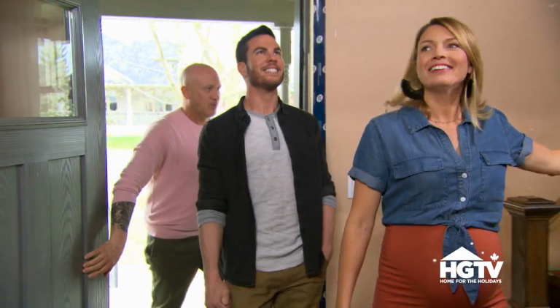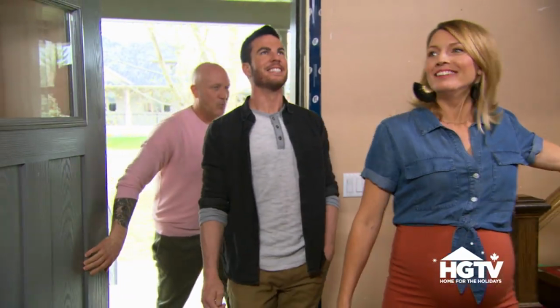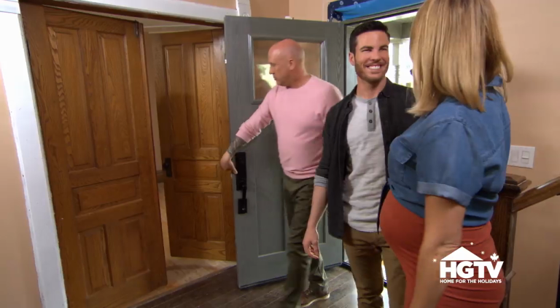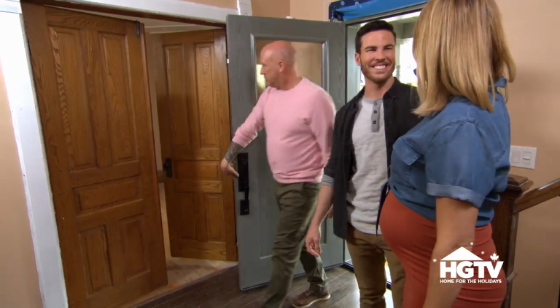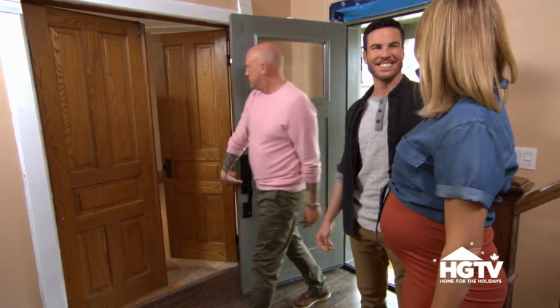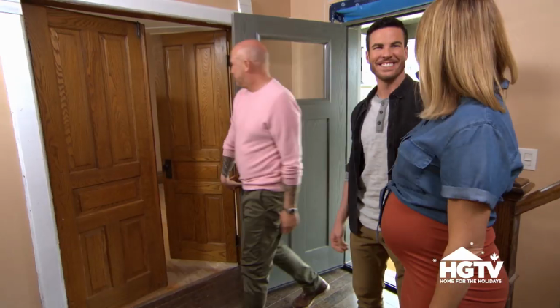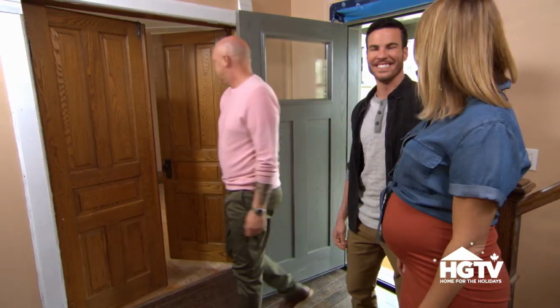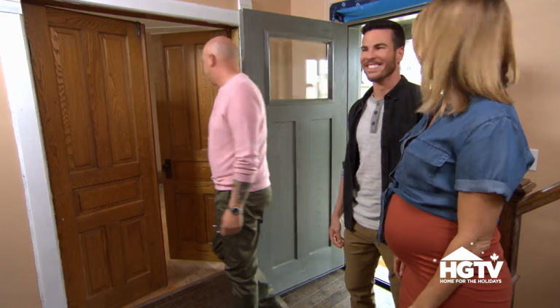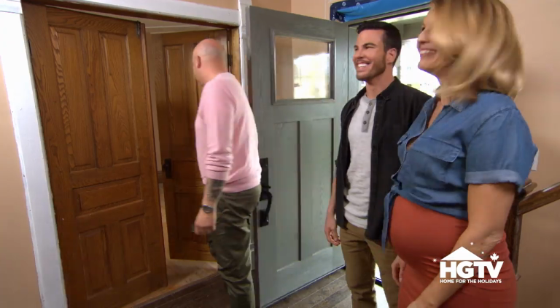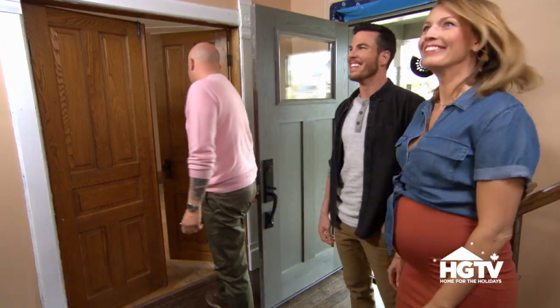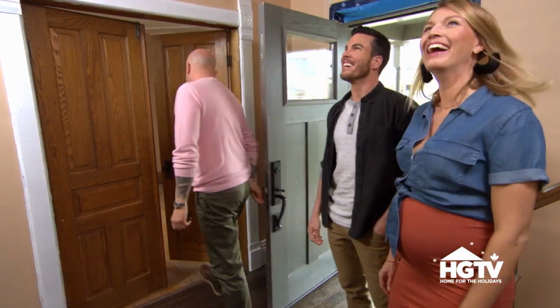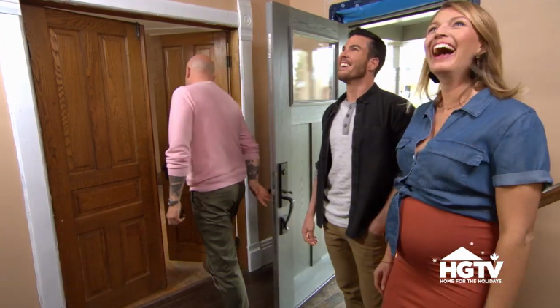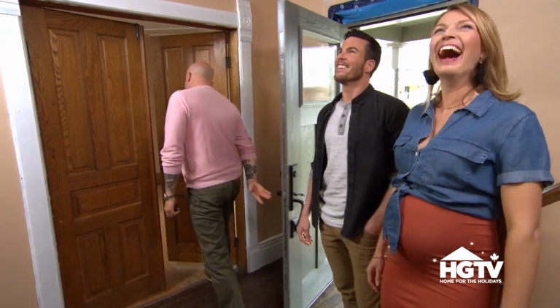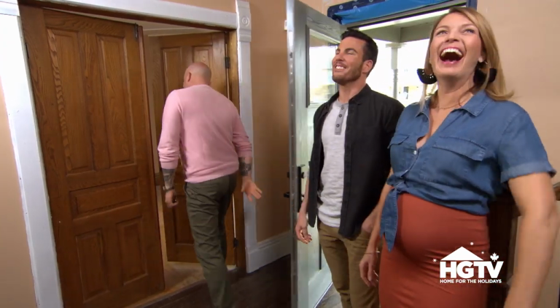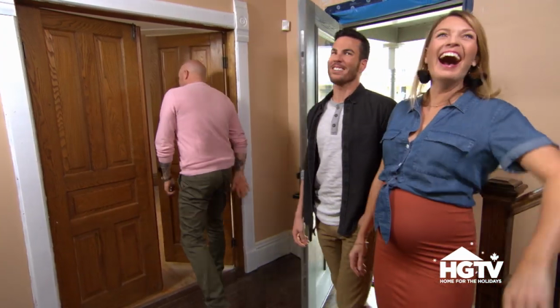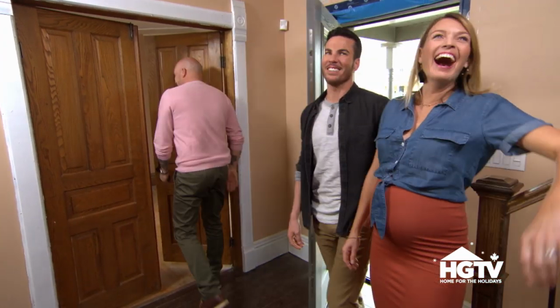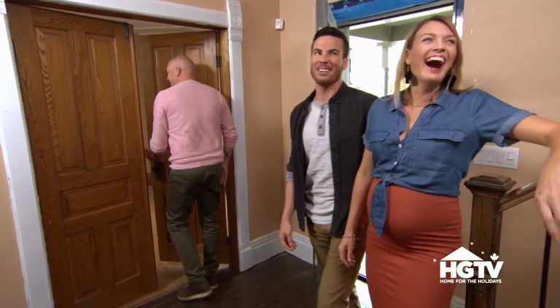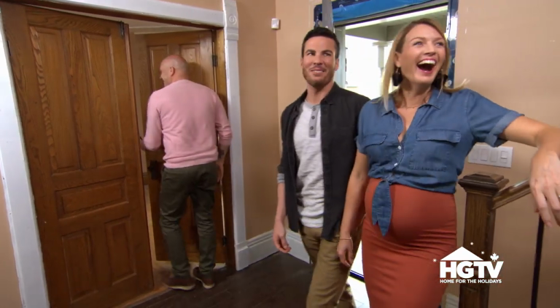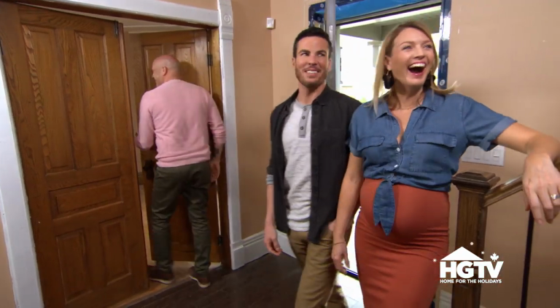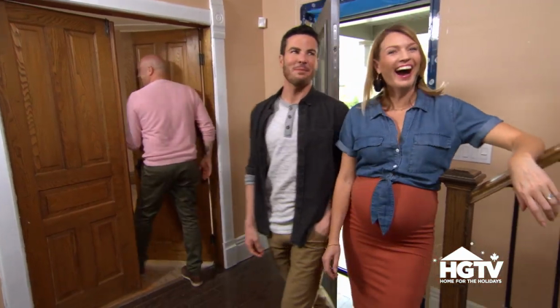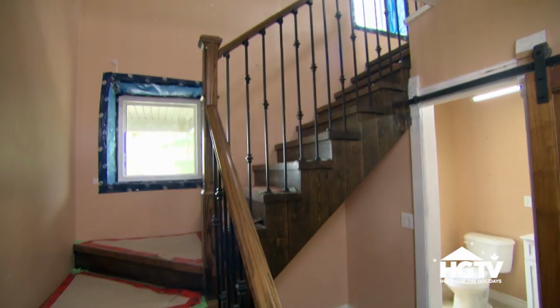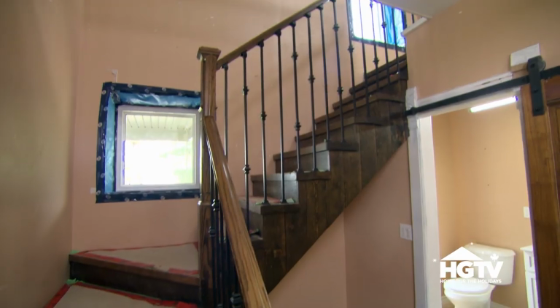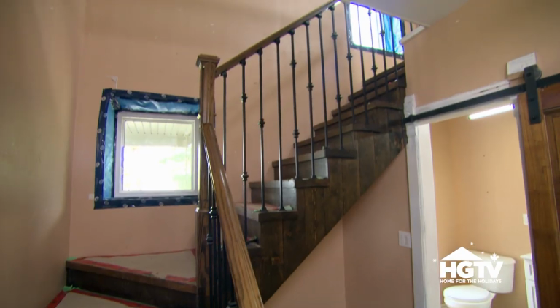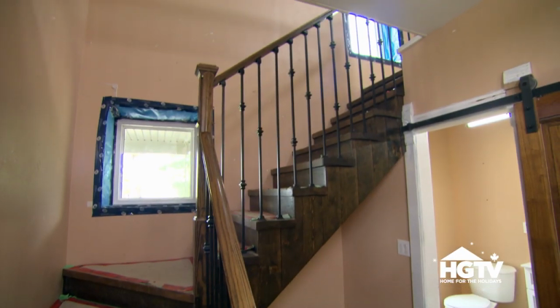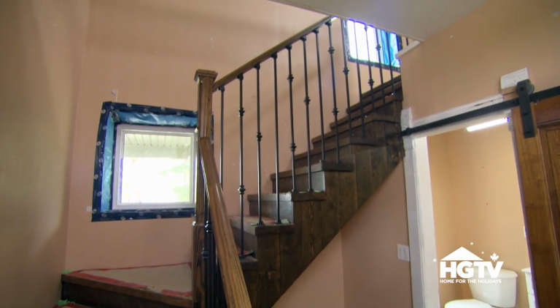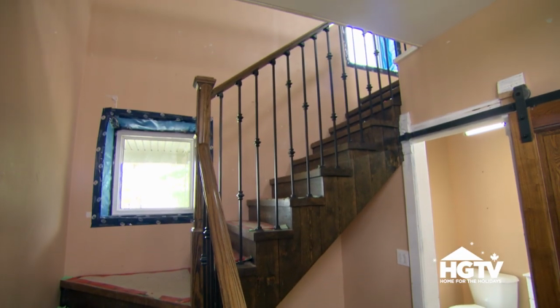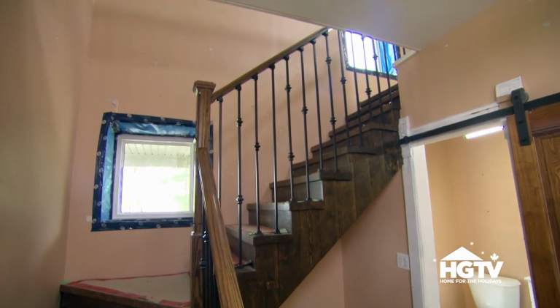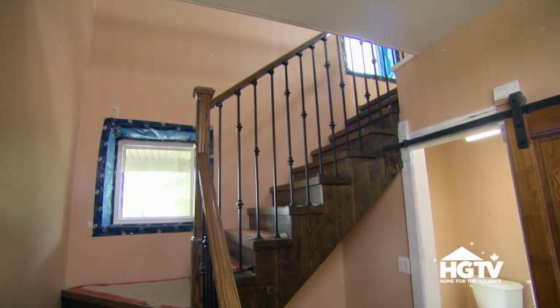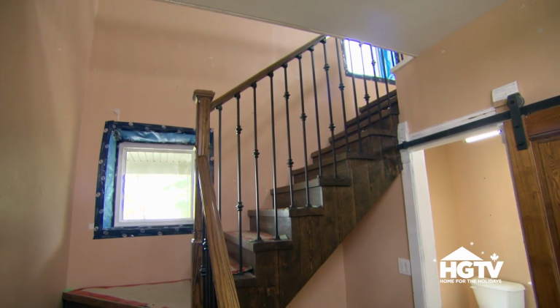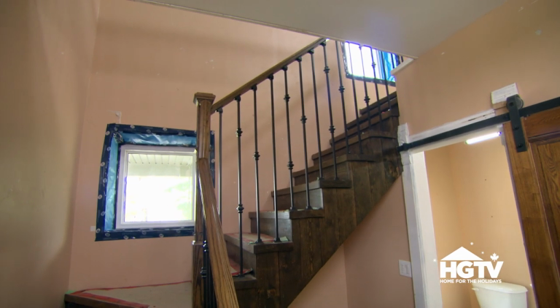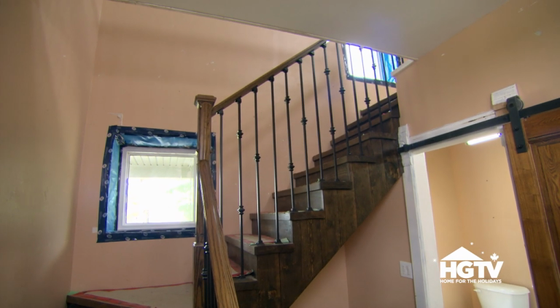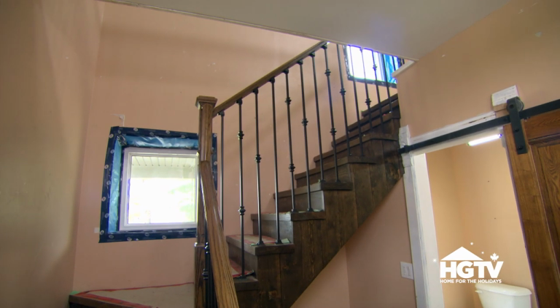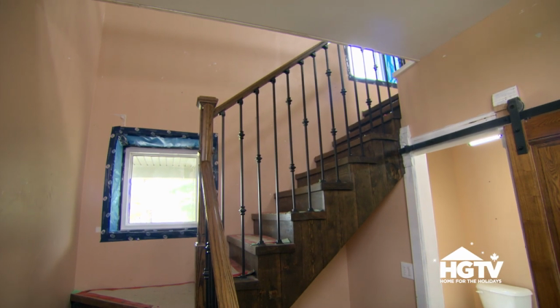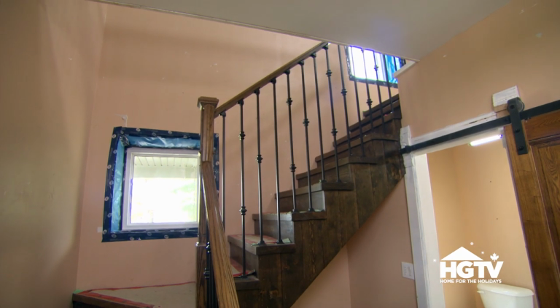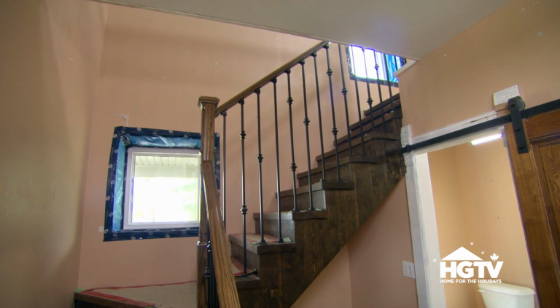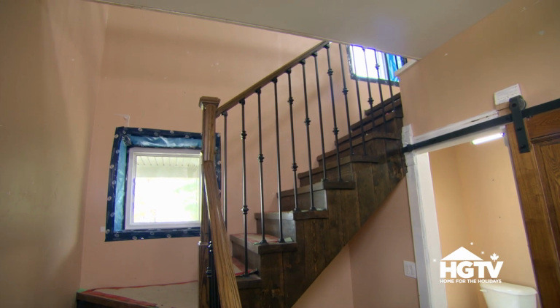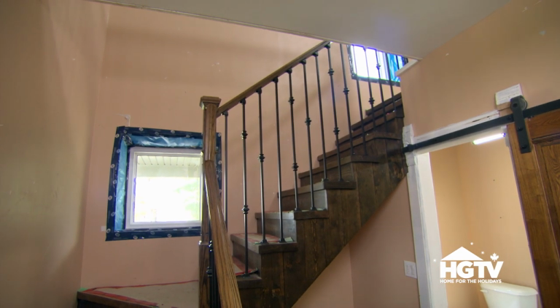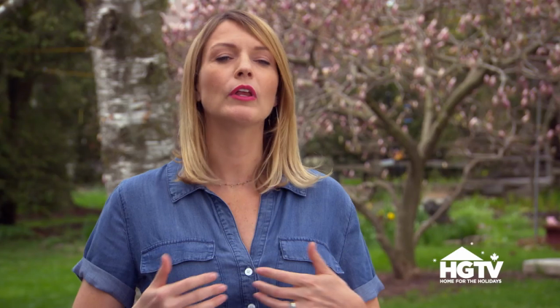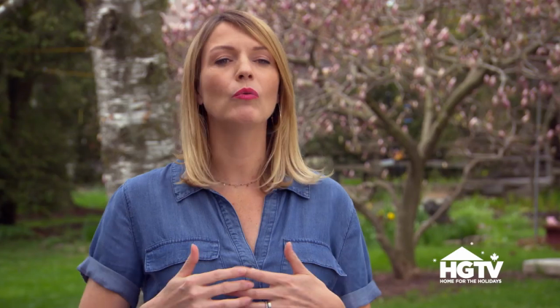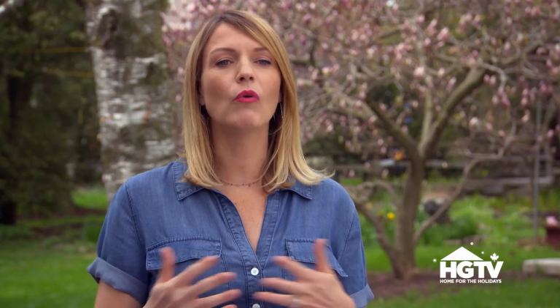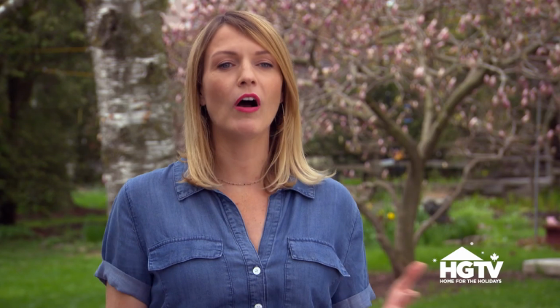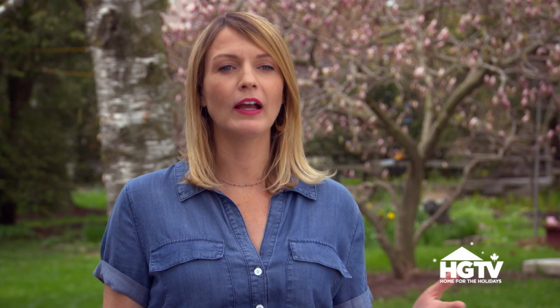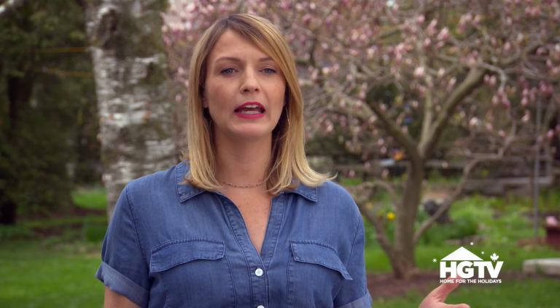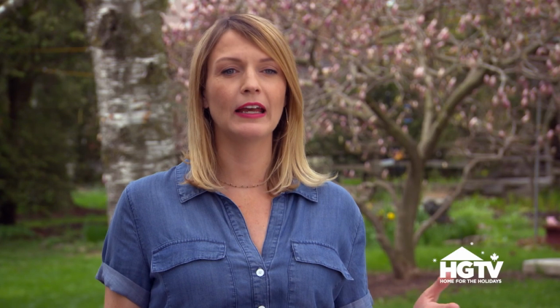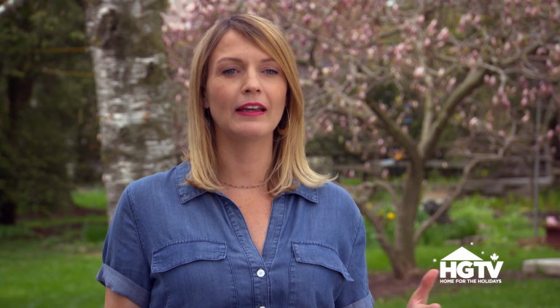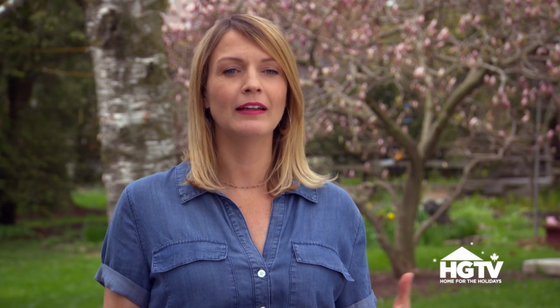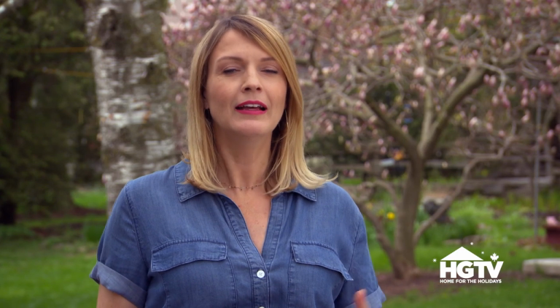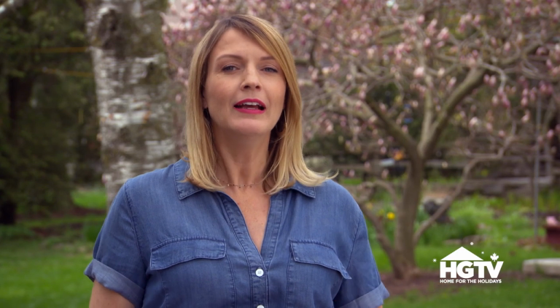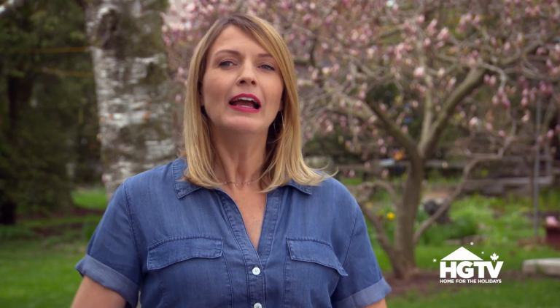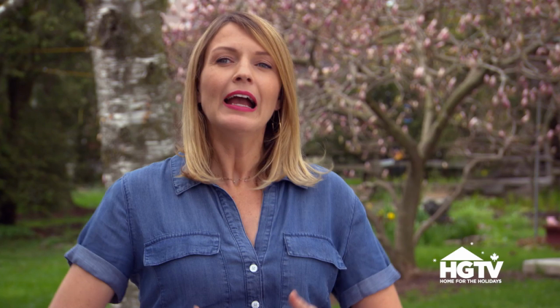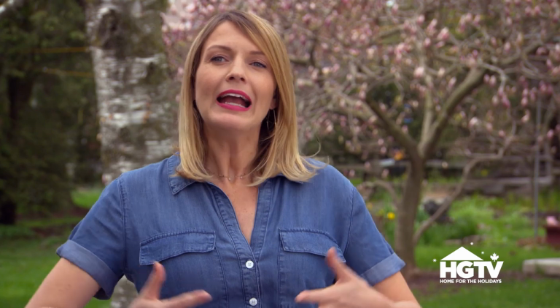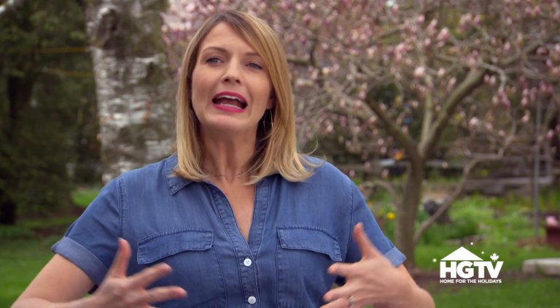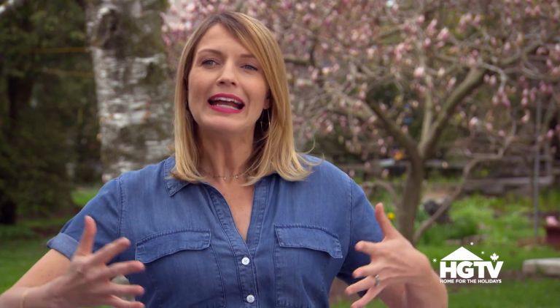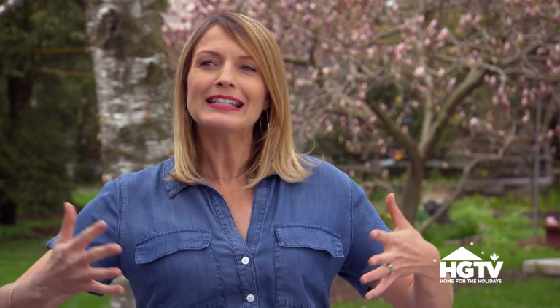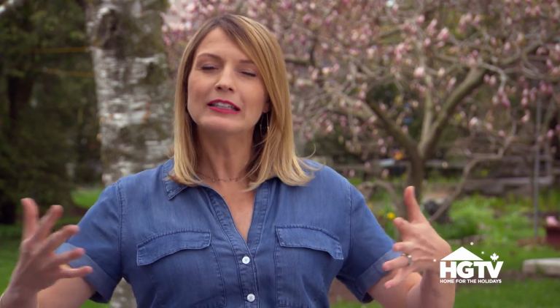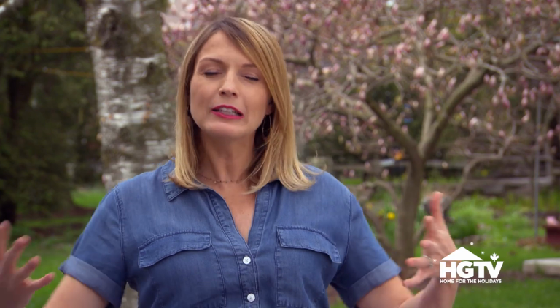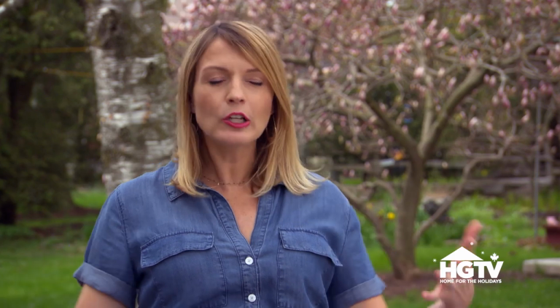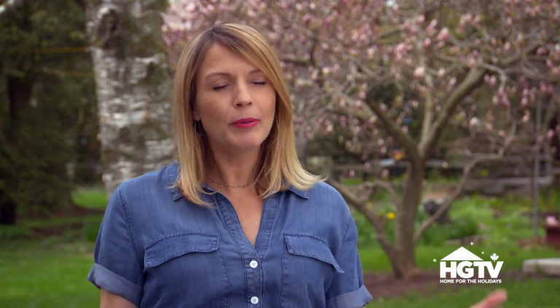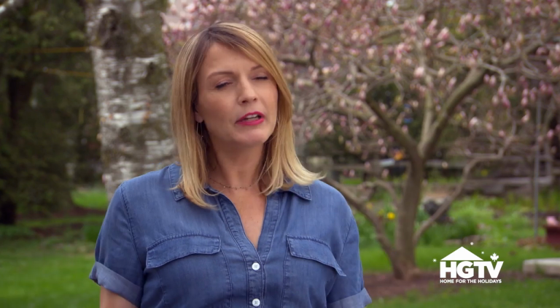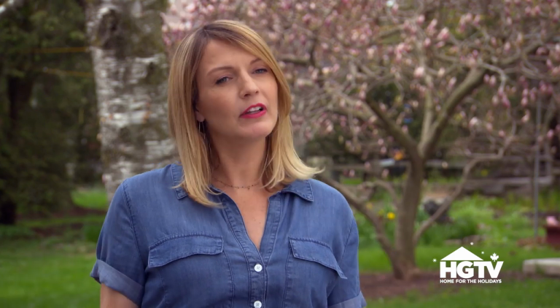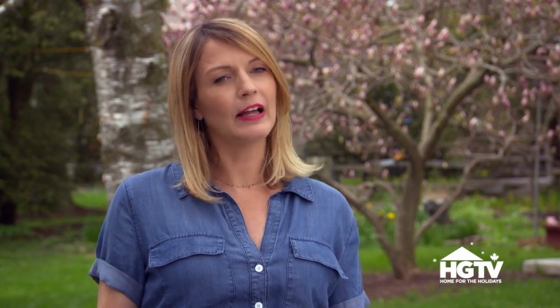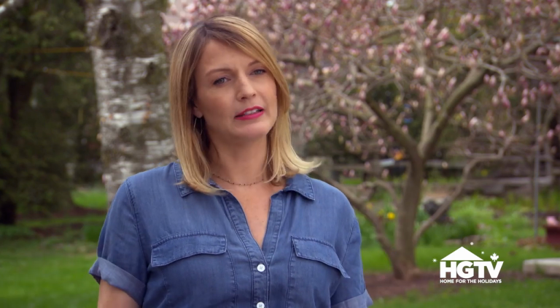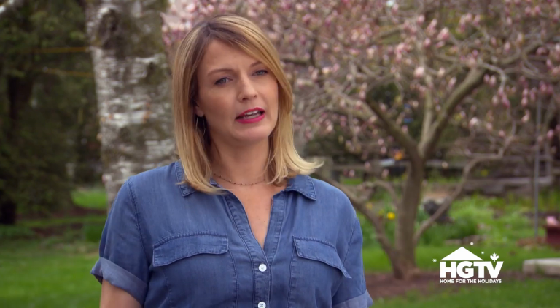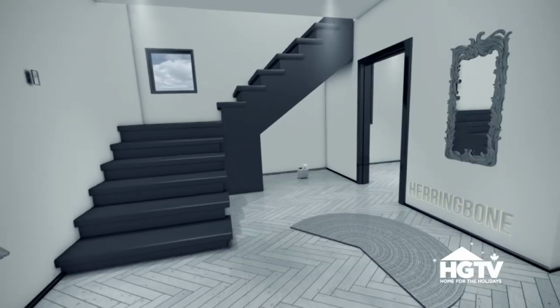Here we are. It leaves a little bit to be desired. With this home, when you walk in, it's a little bit of a letdown.